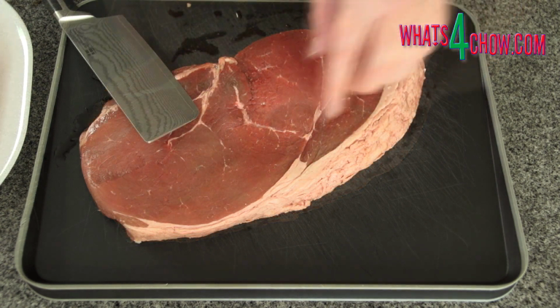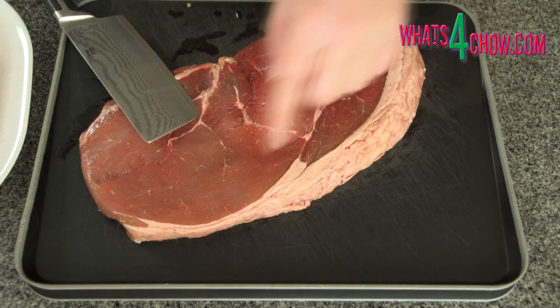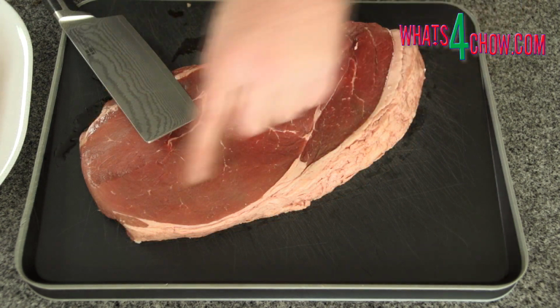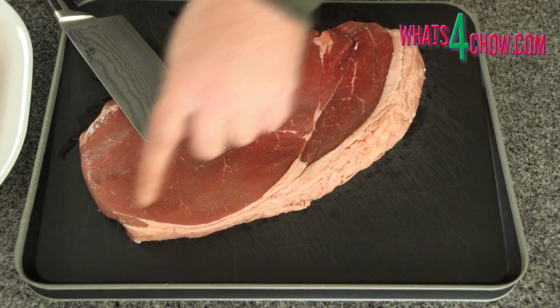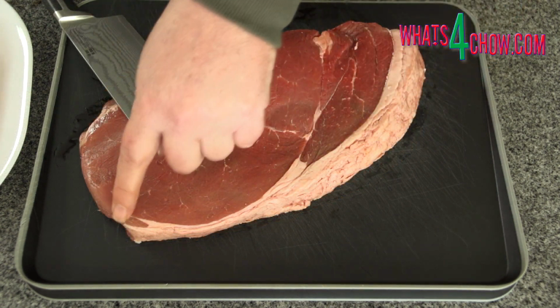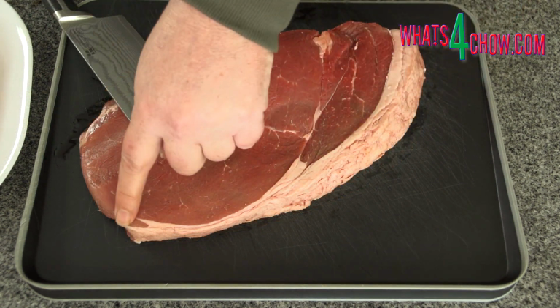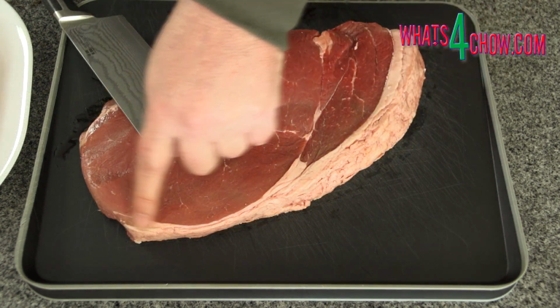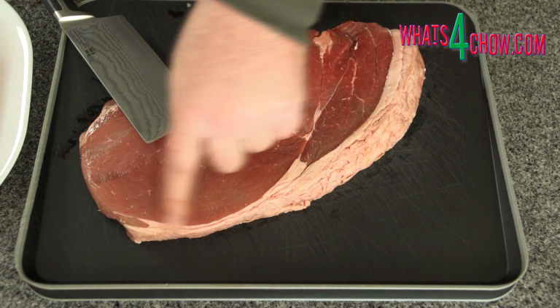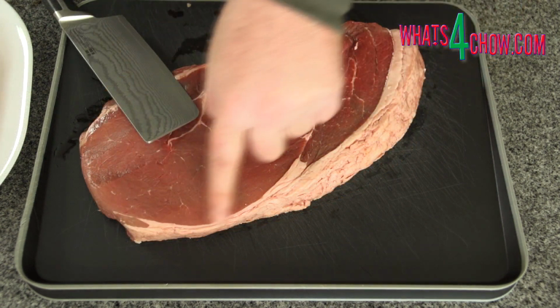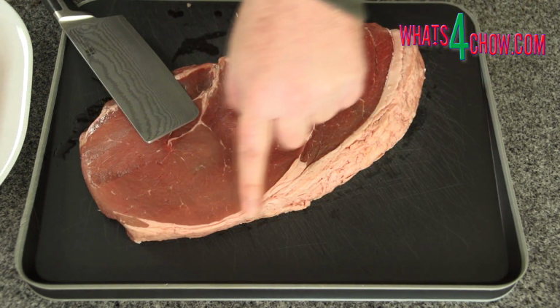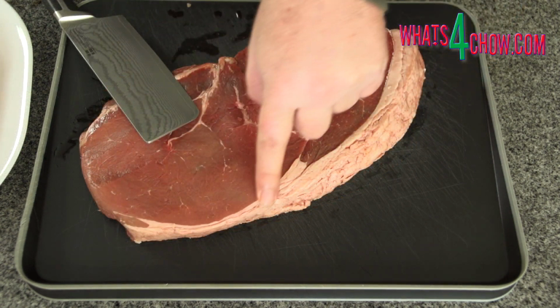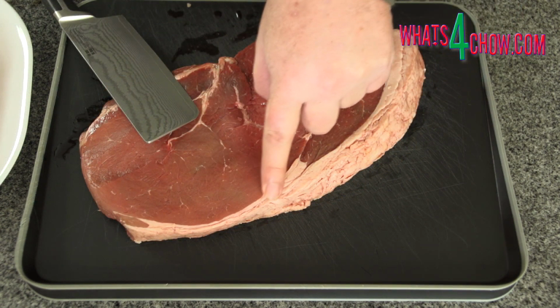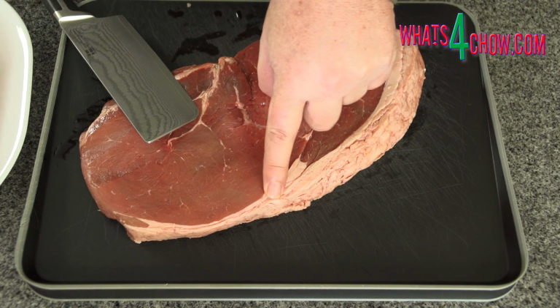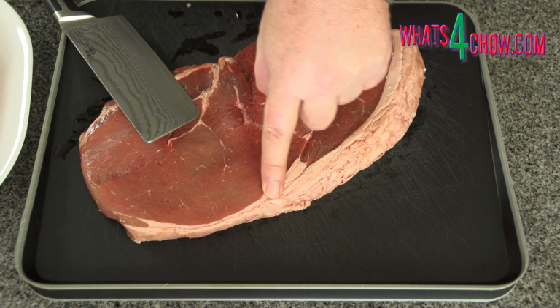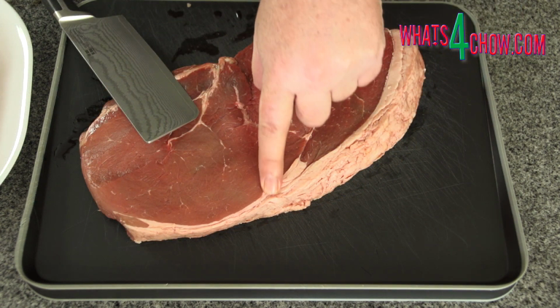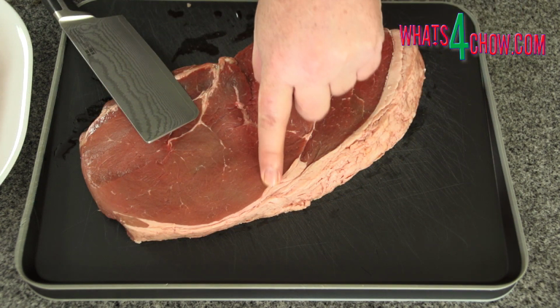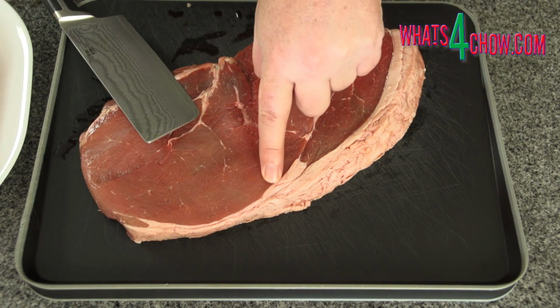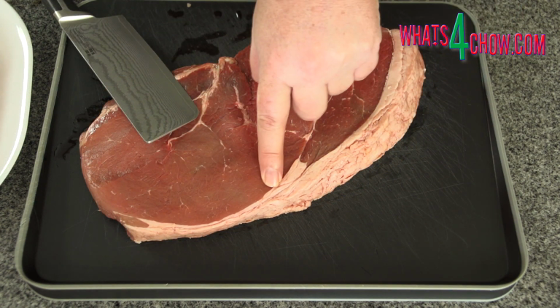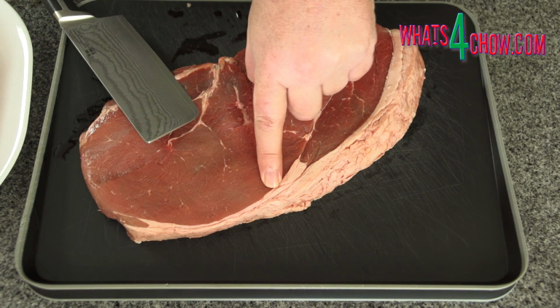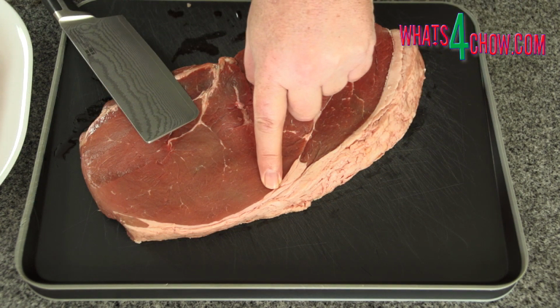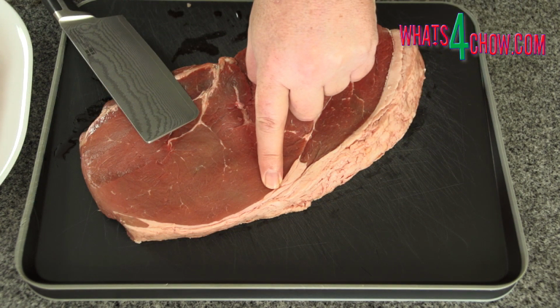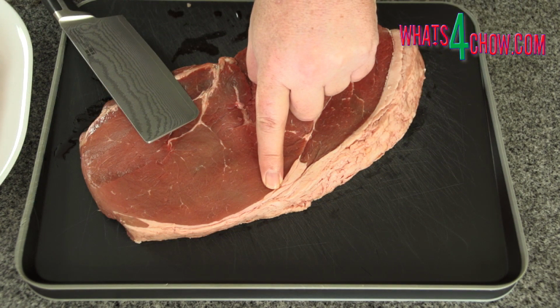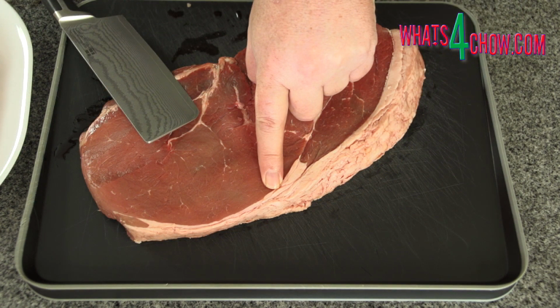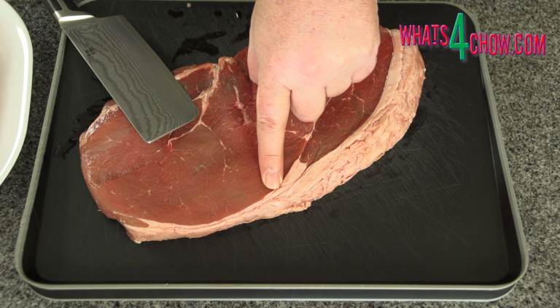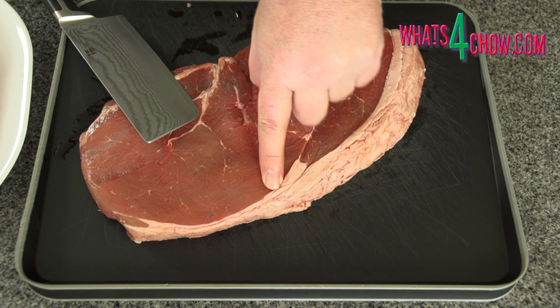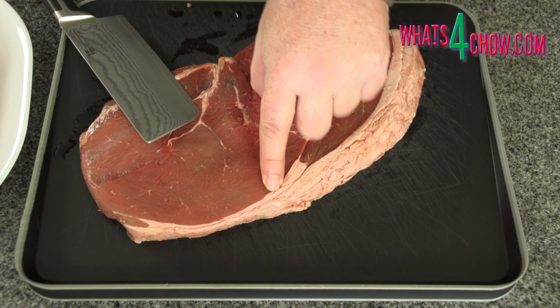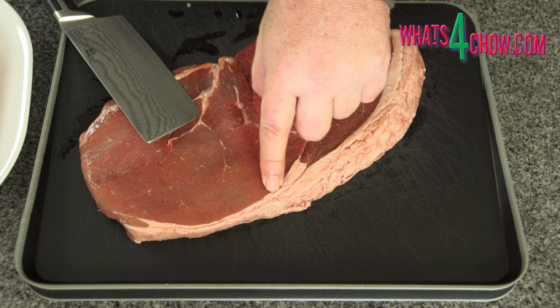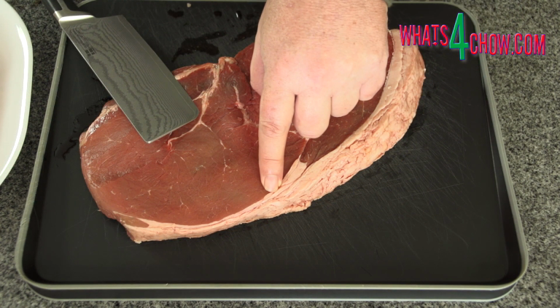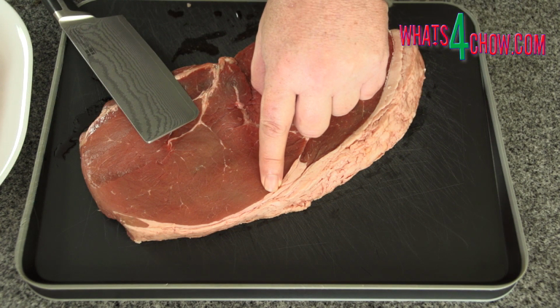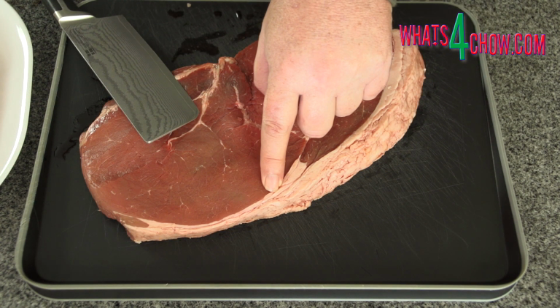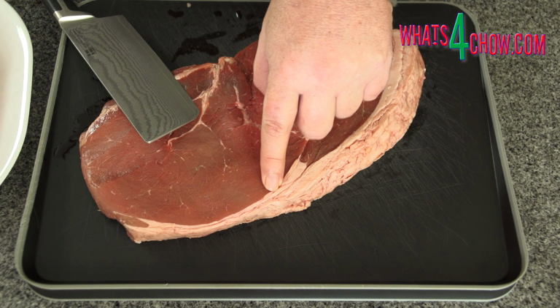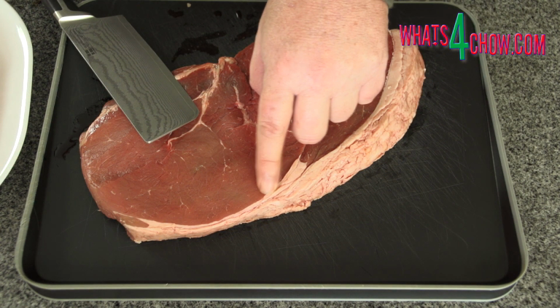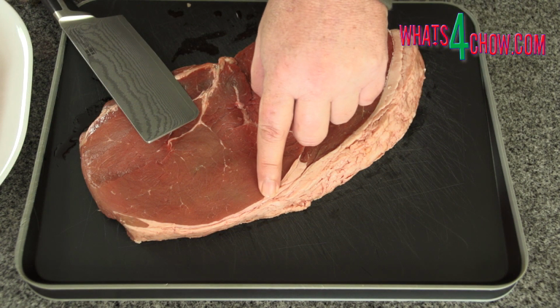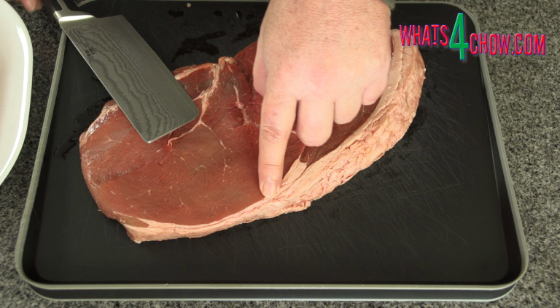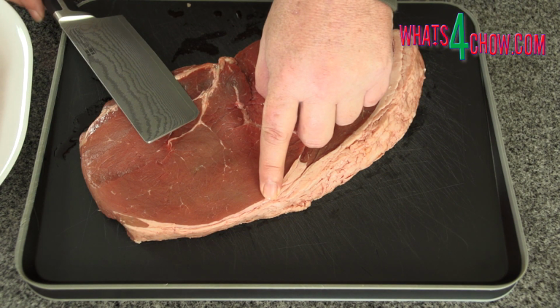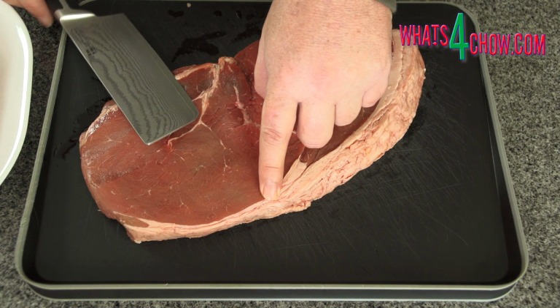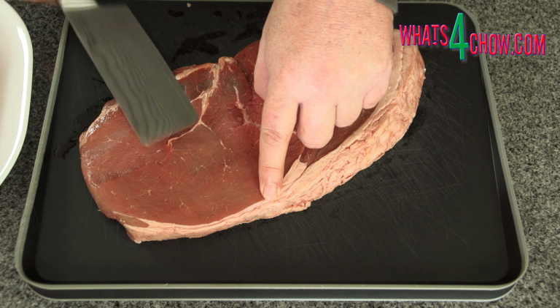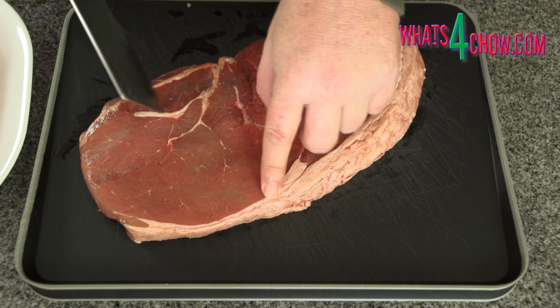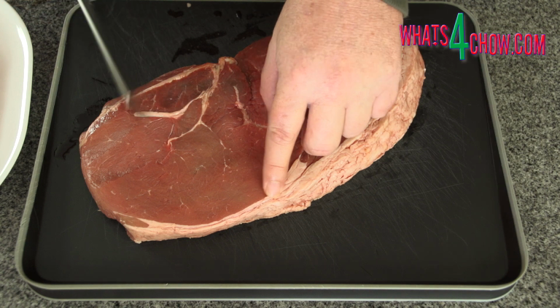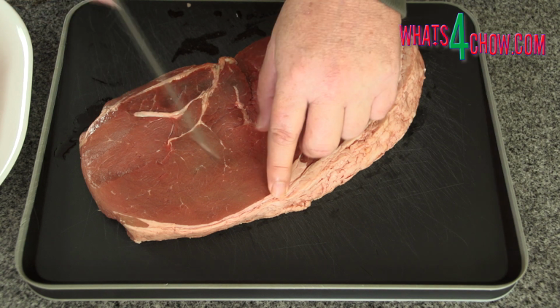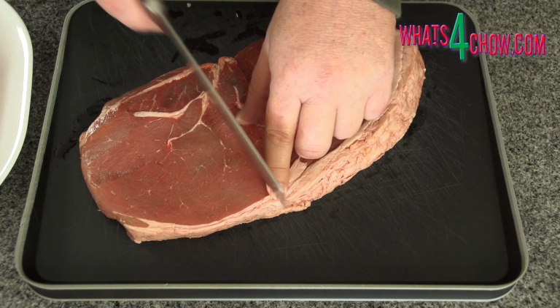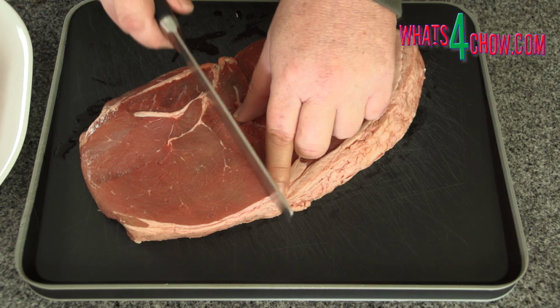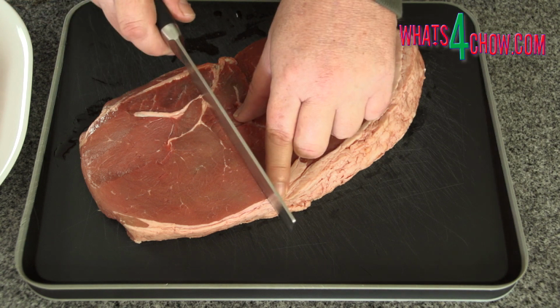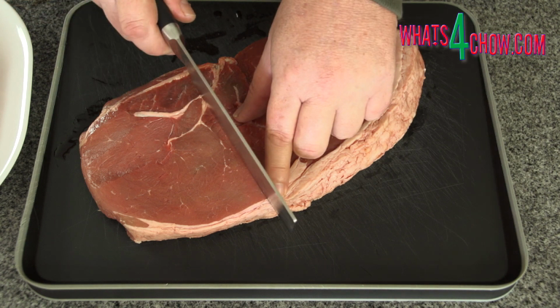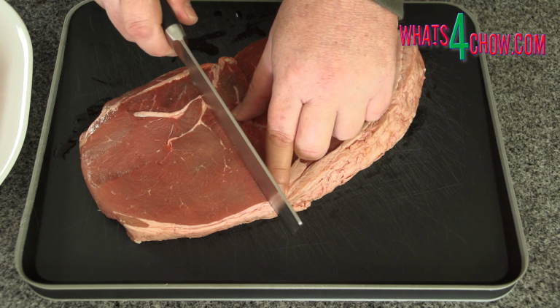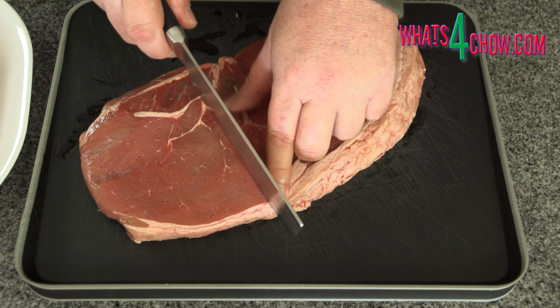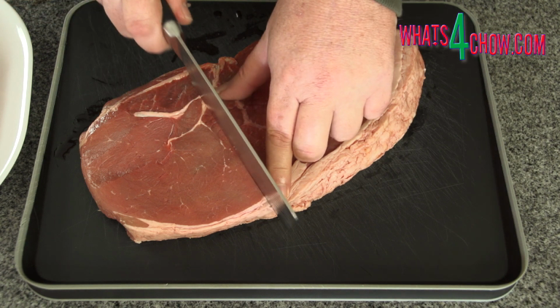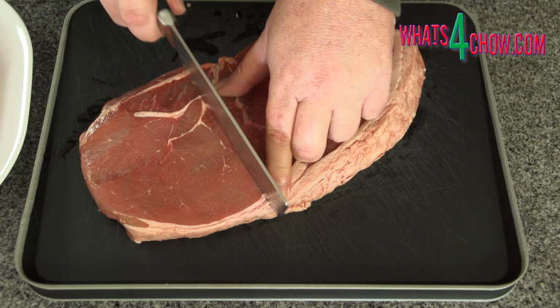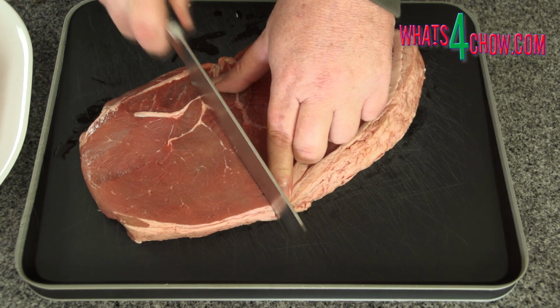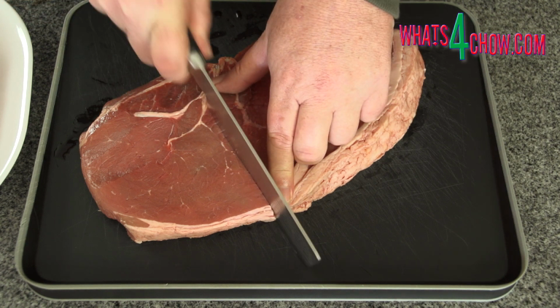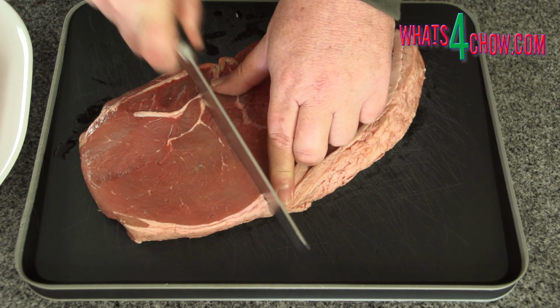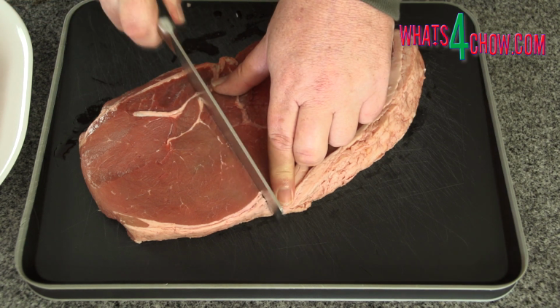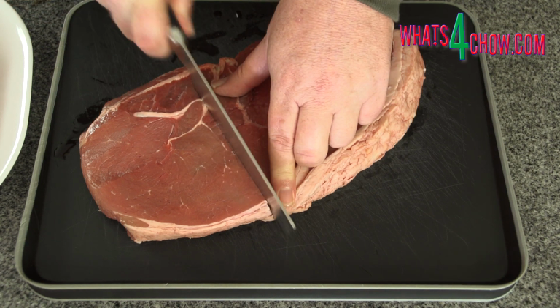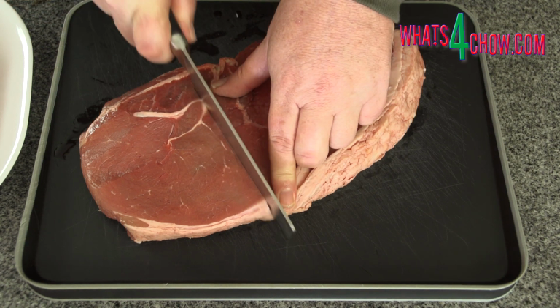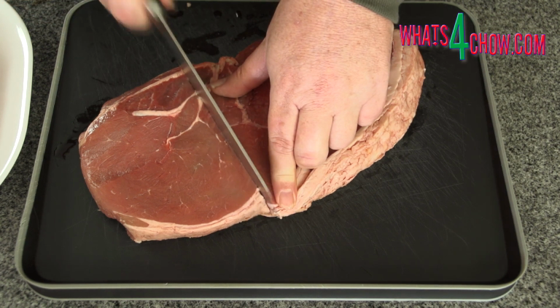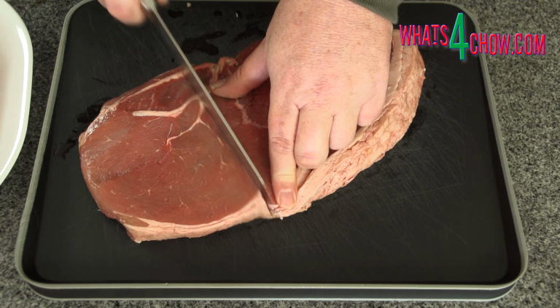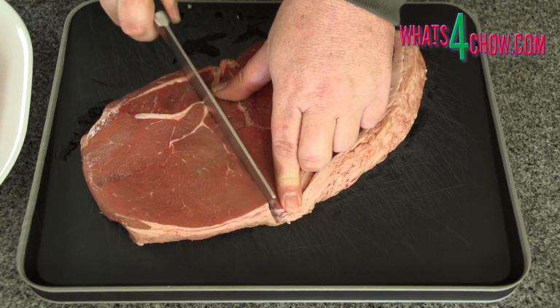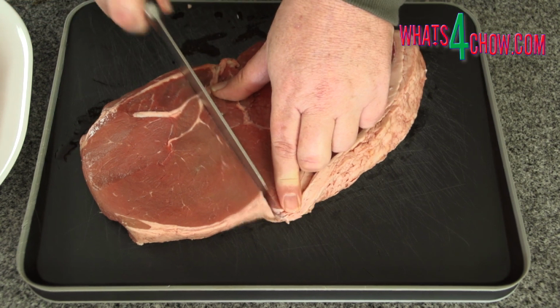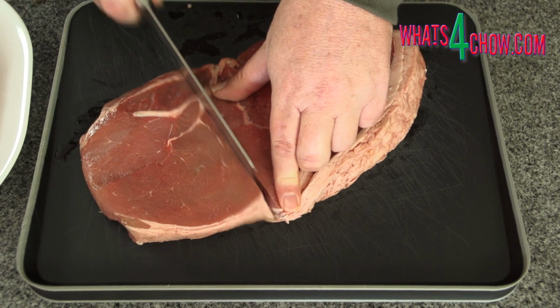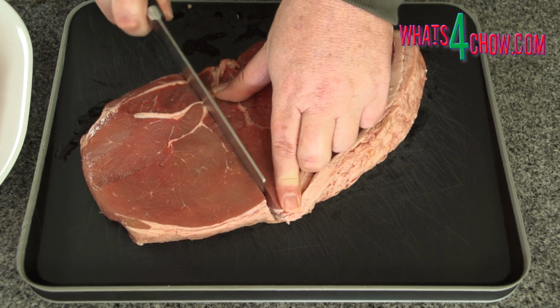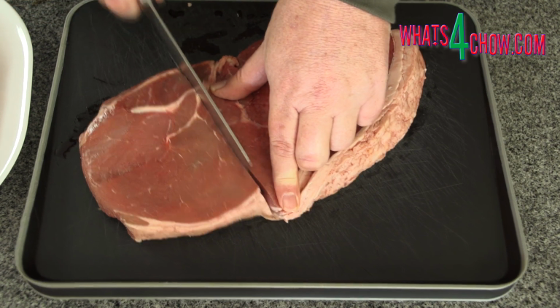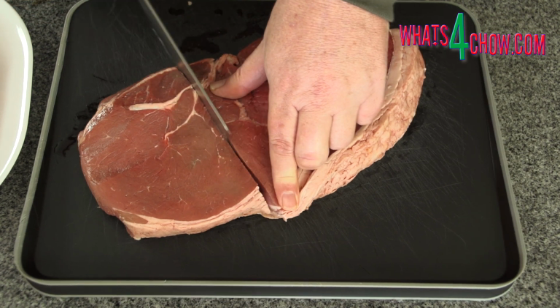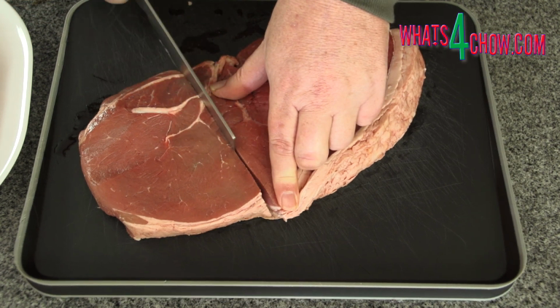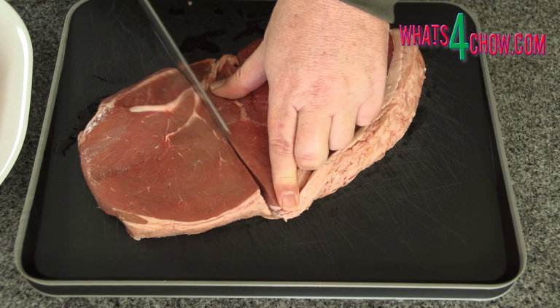You'll notice the one side of each piece has a much thinner strip of fat. Cut this piece away and cut it into one inch cubes.